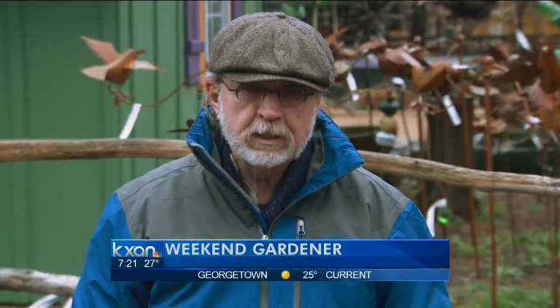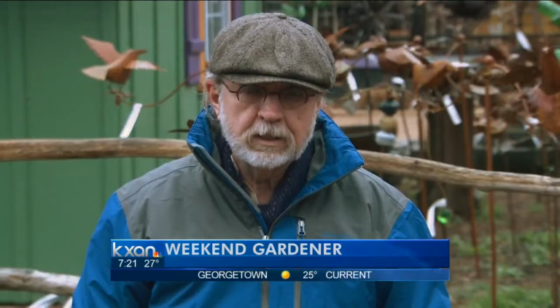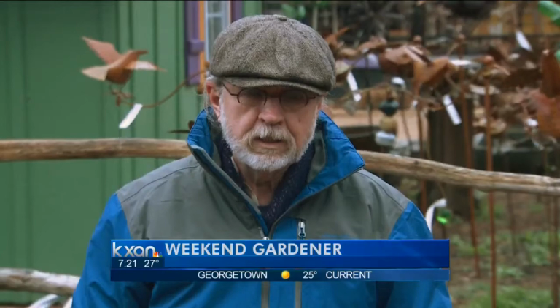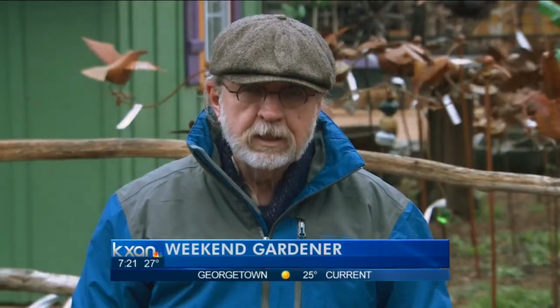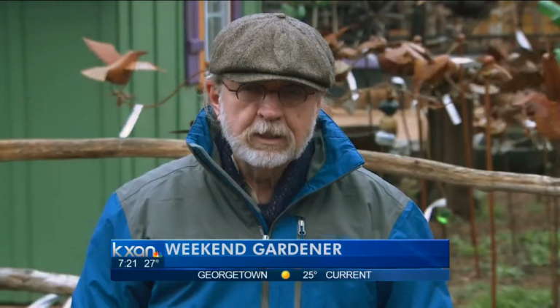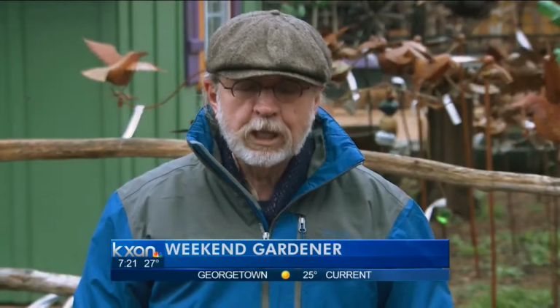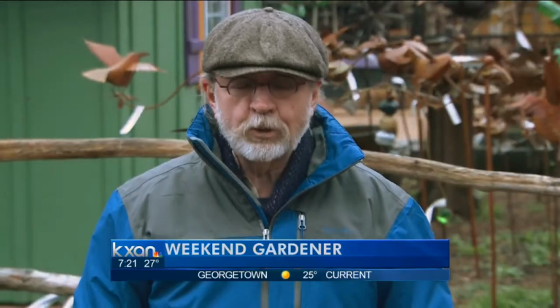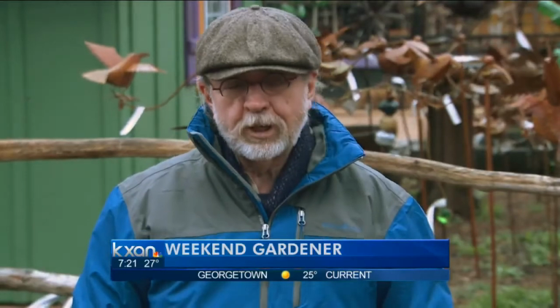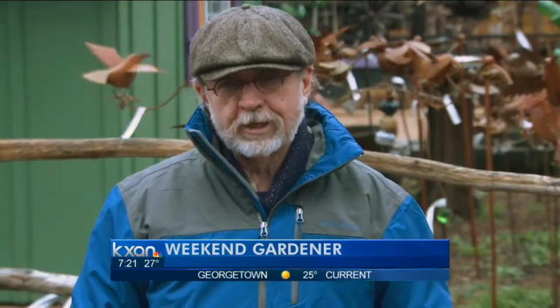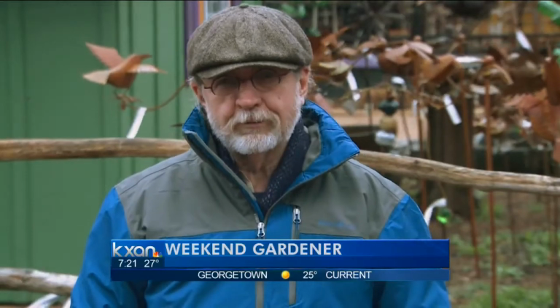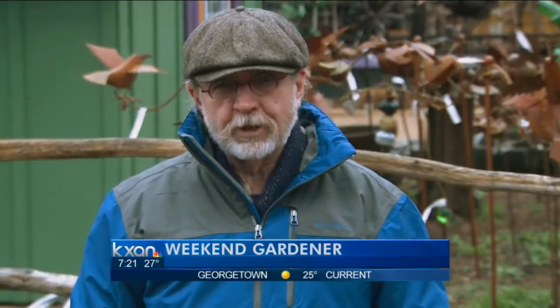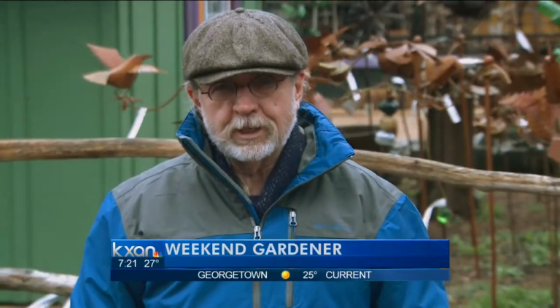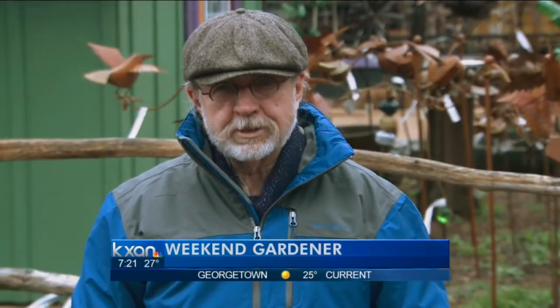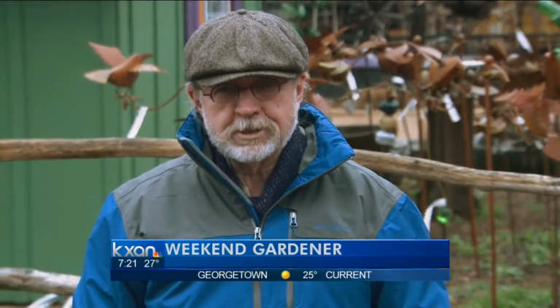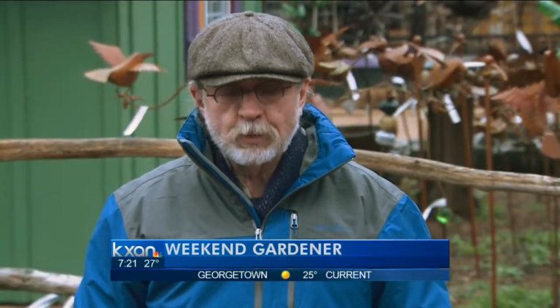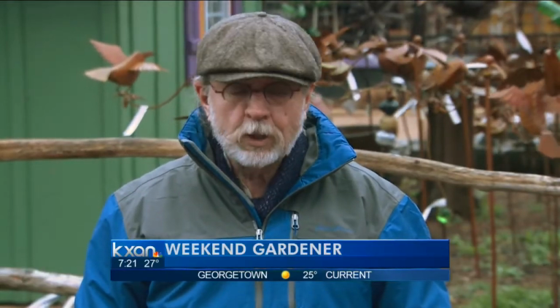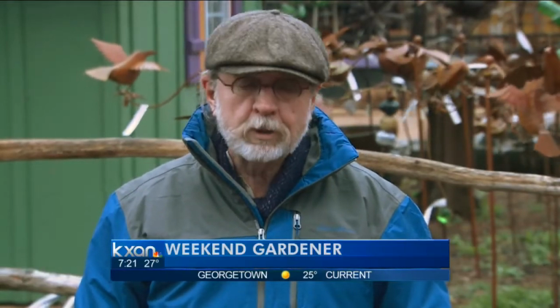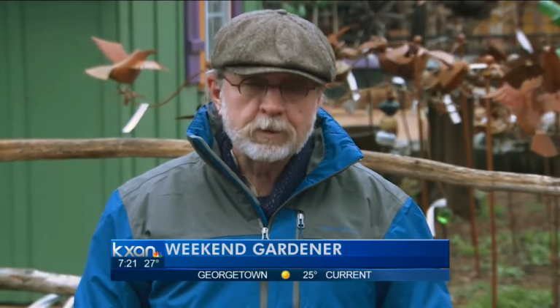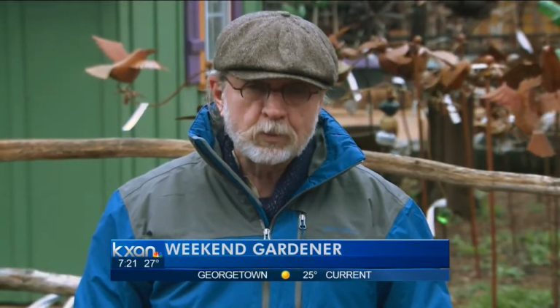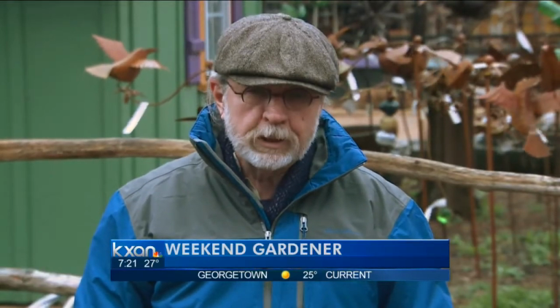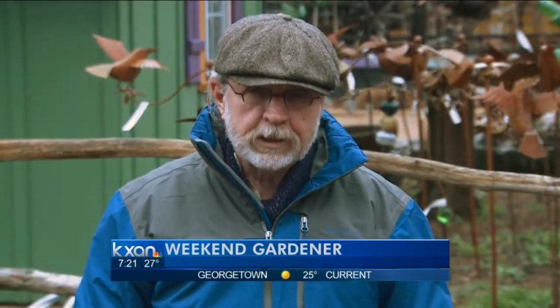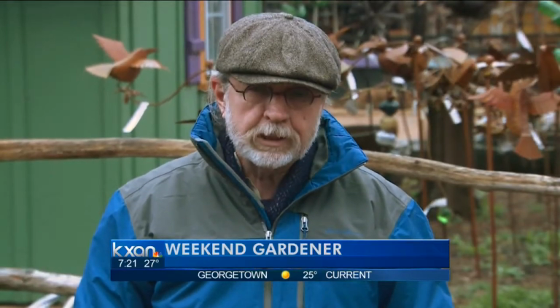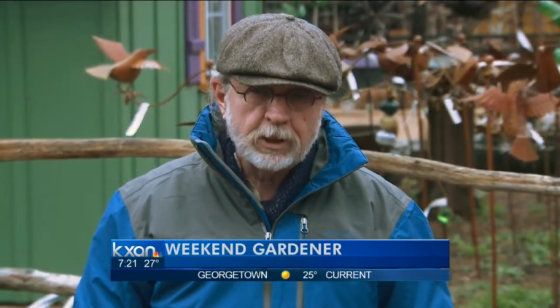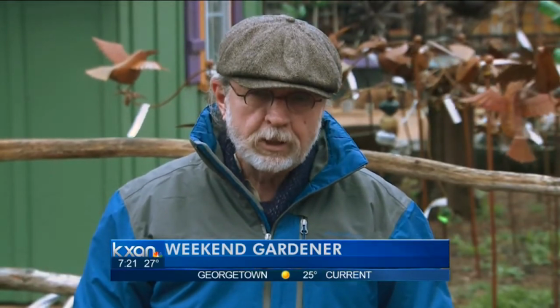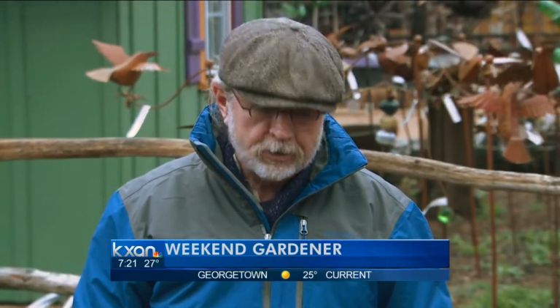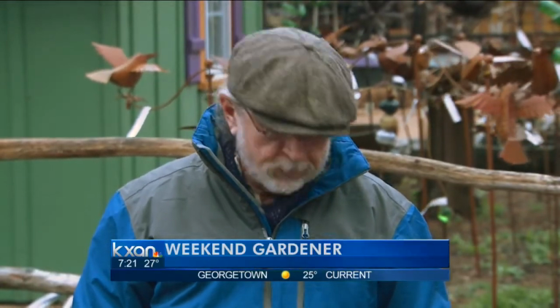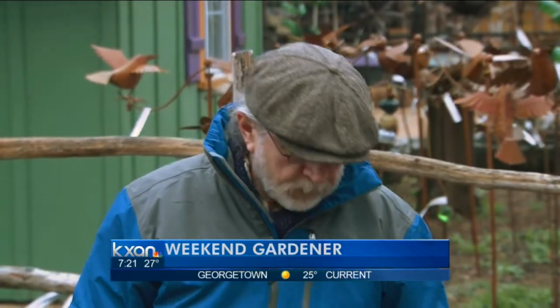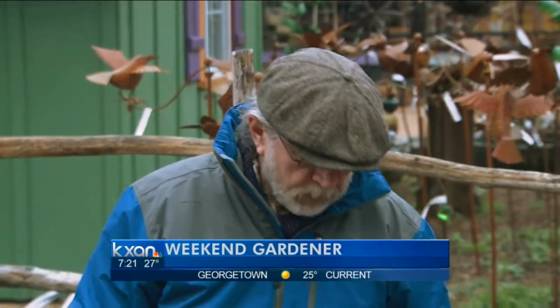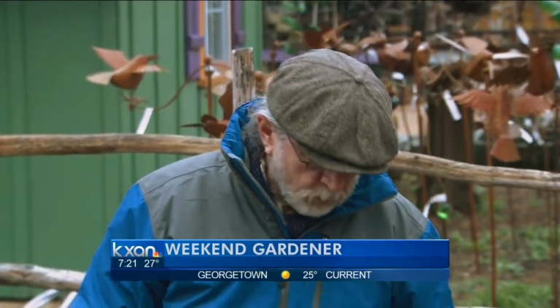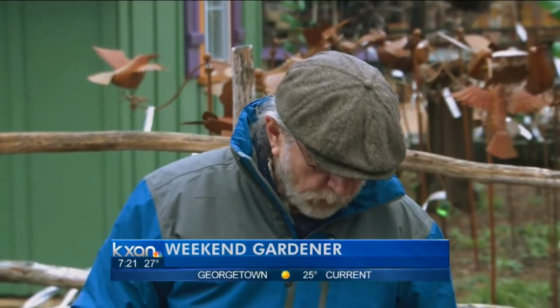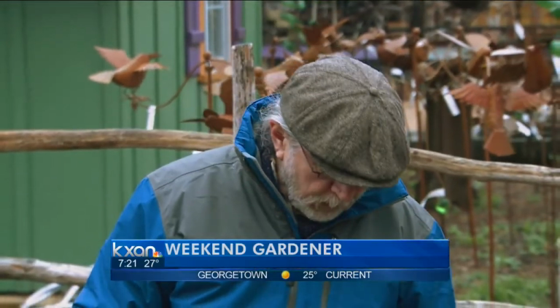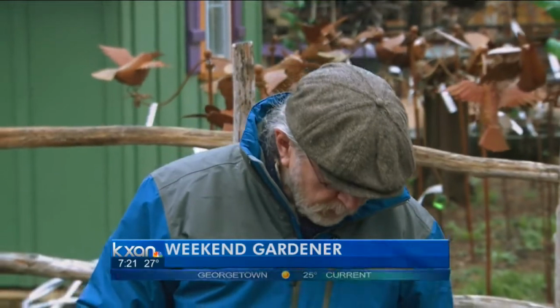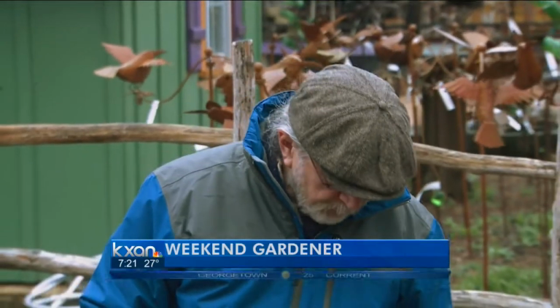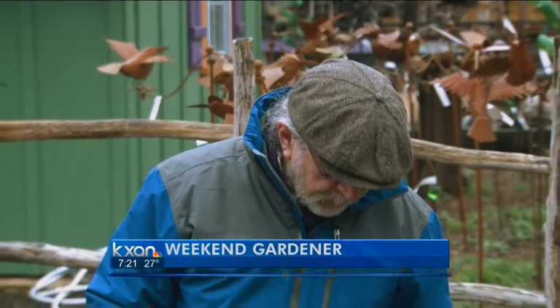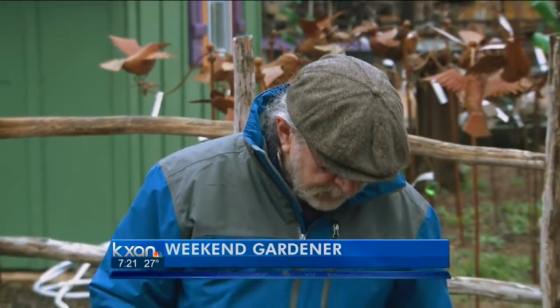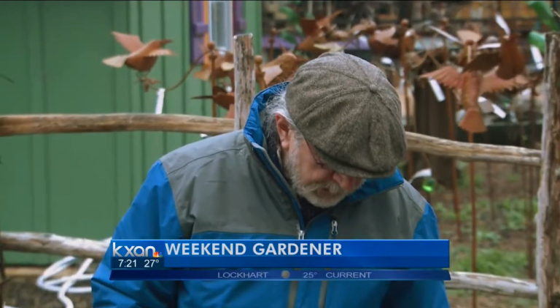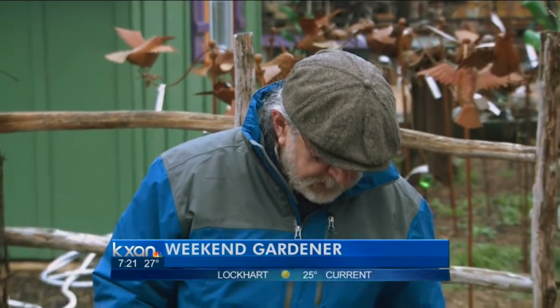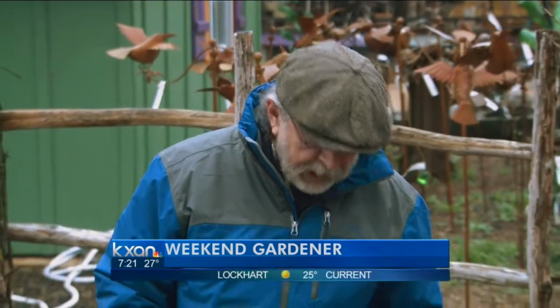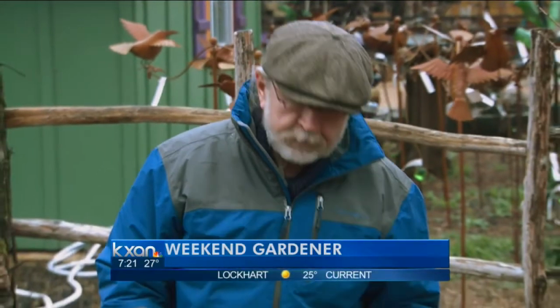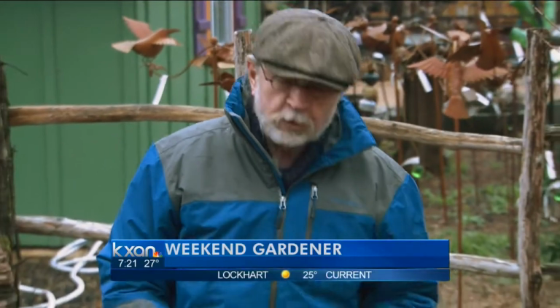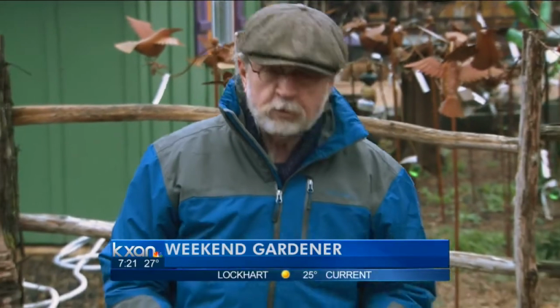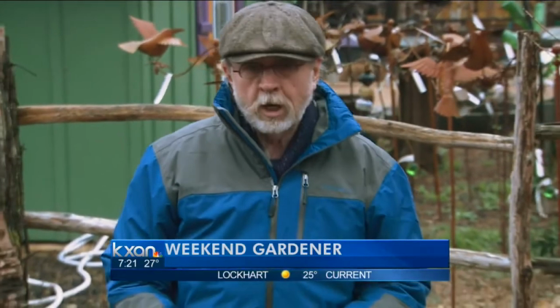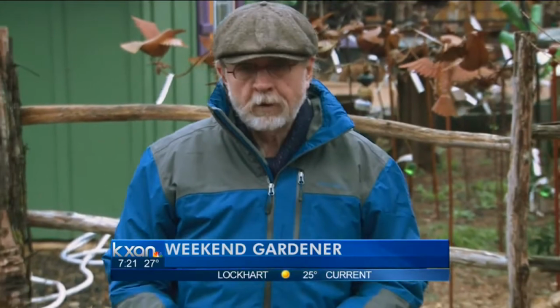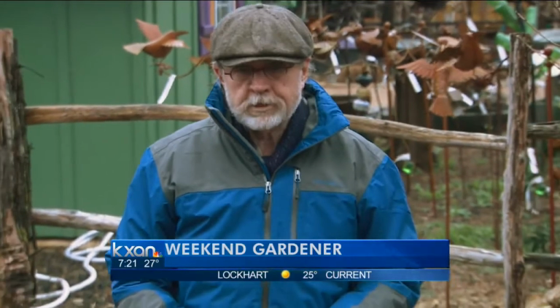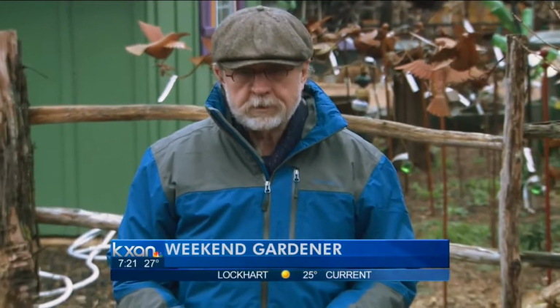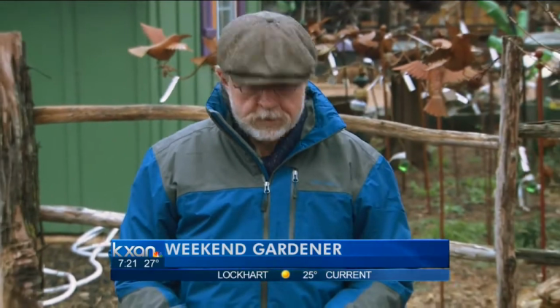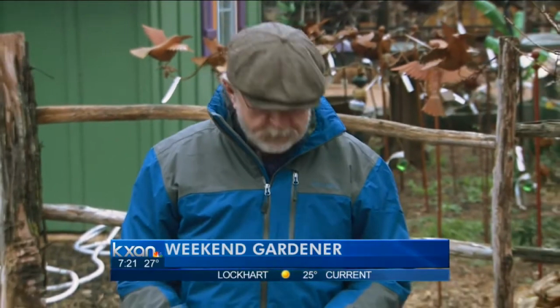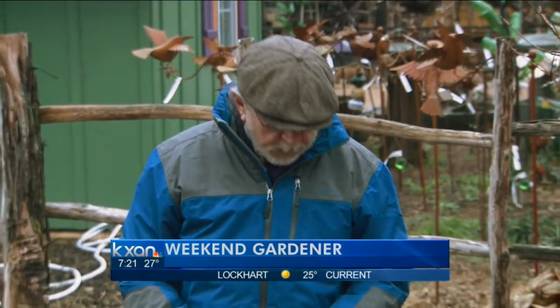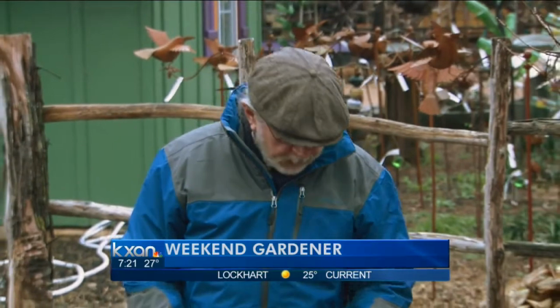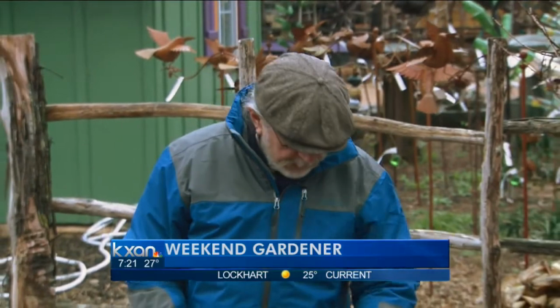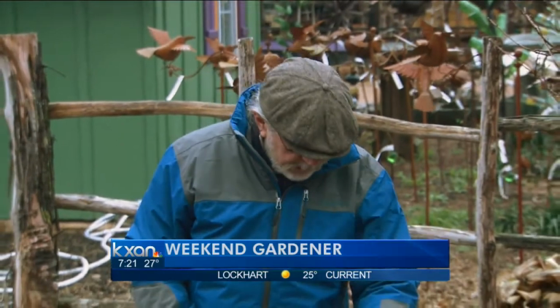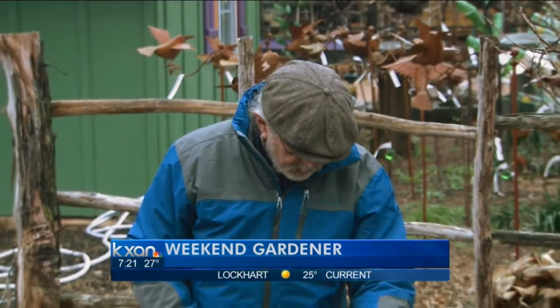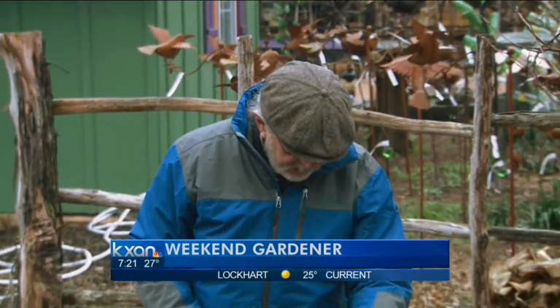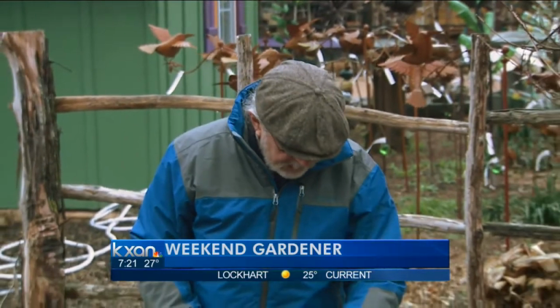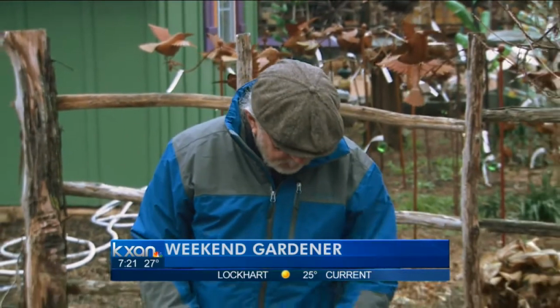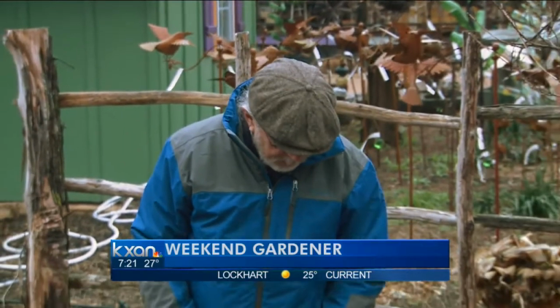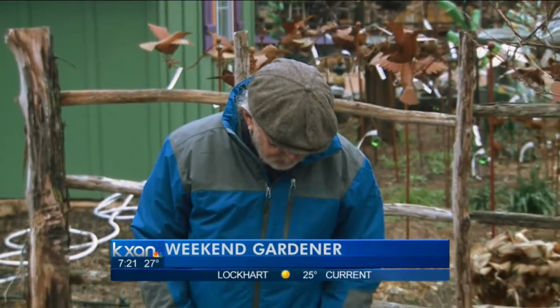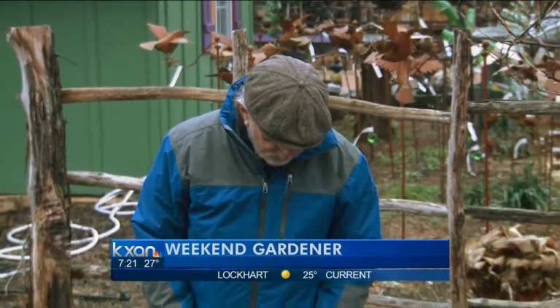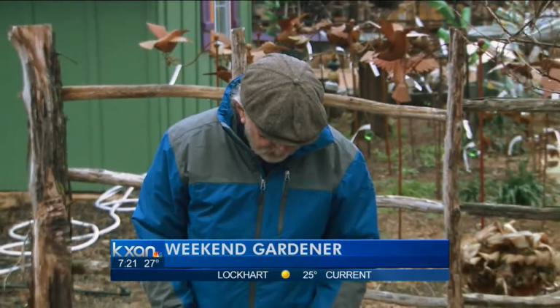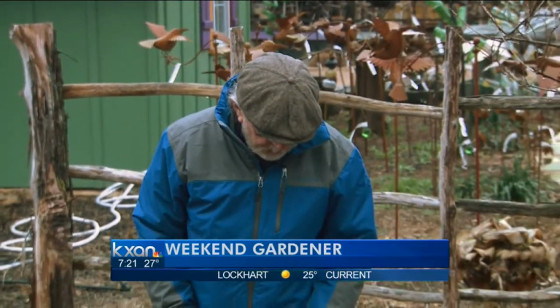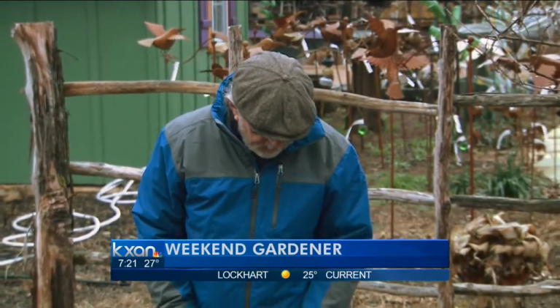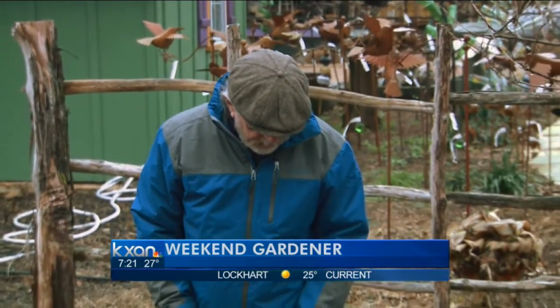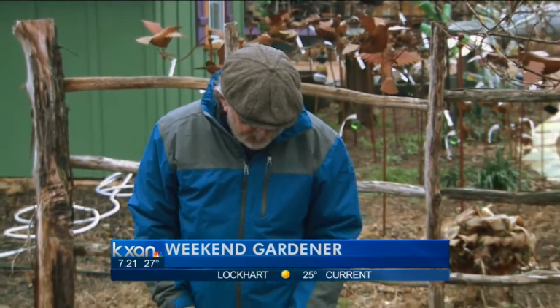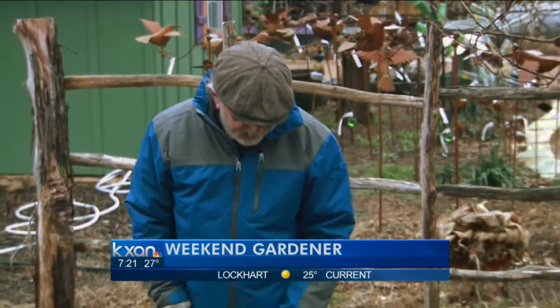Hello gardening friends. Welcome to the Weekend Gardener. It's time to harvest some asparagus. Look, it's coming up really nice.